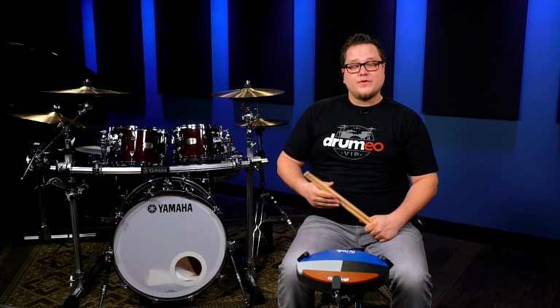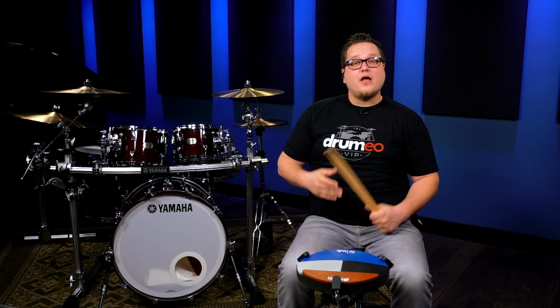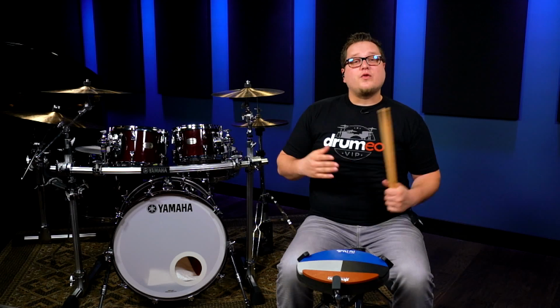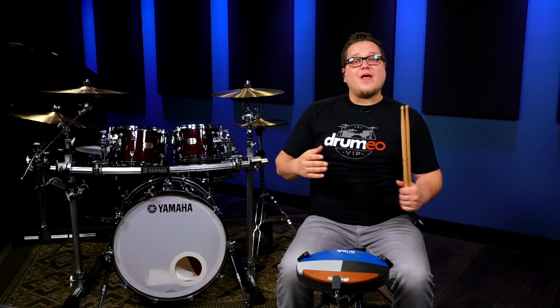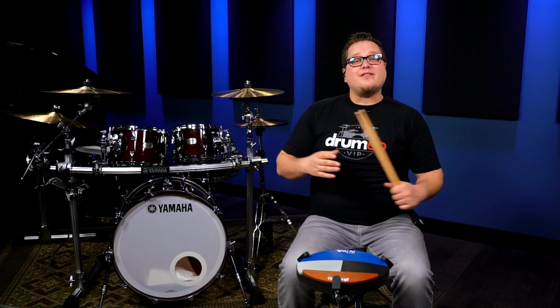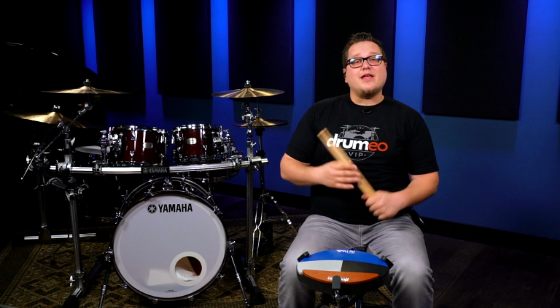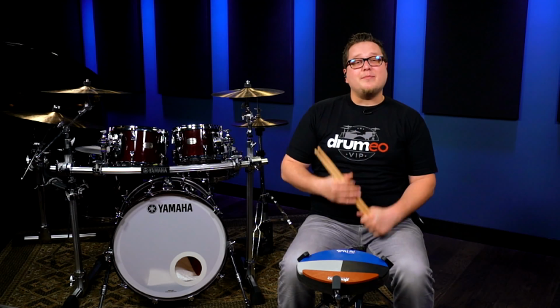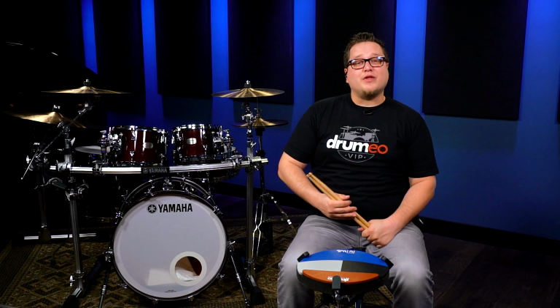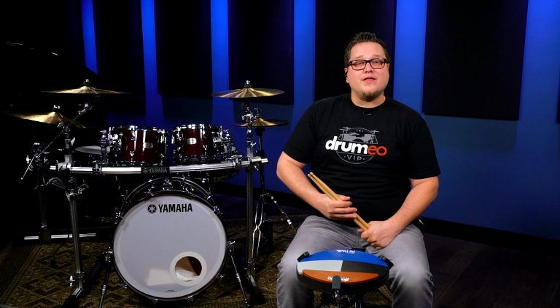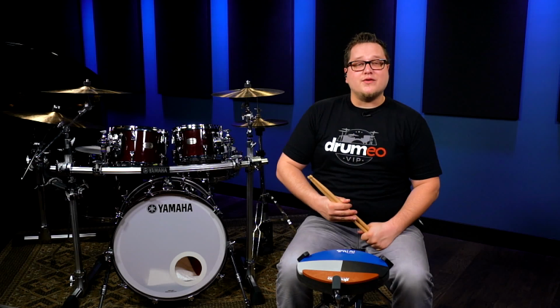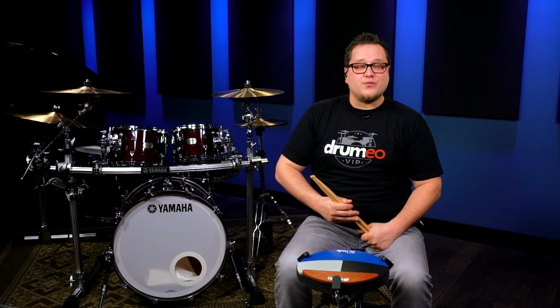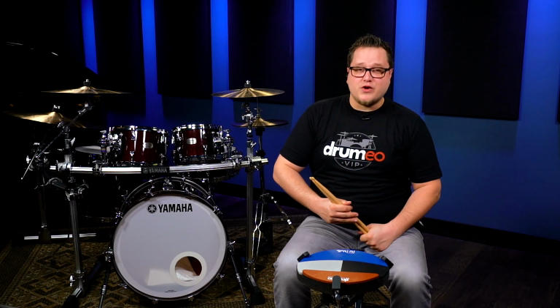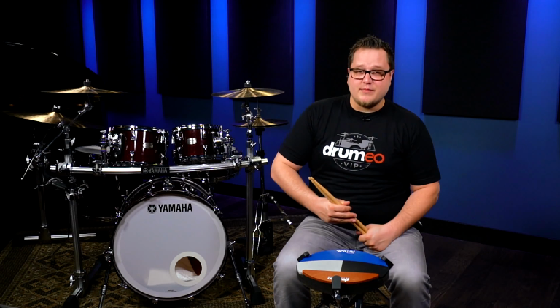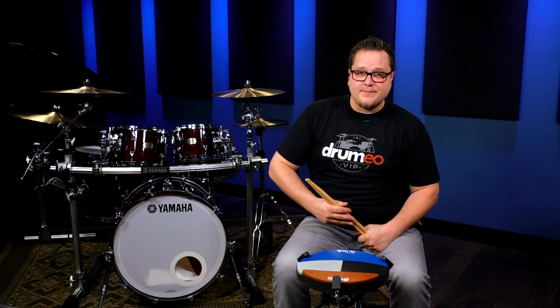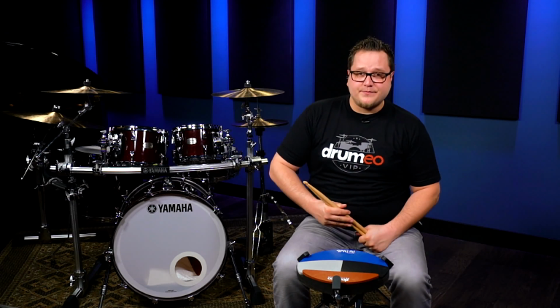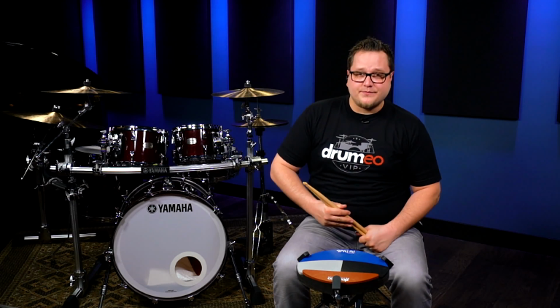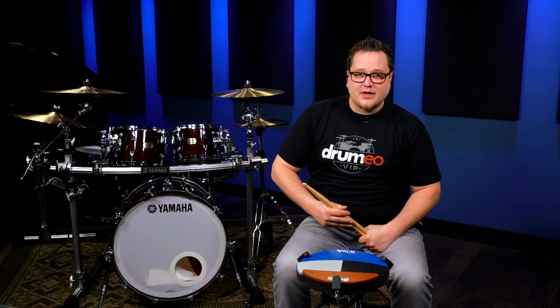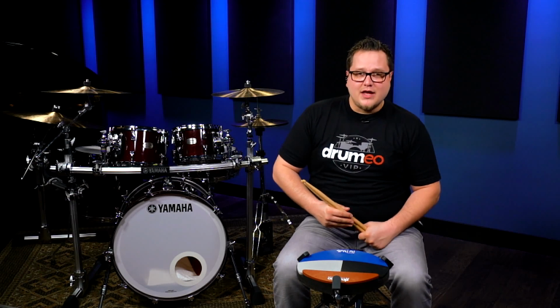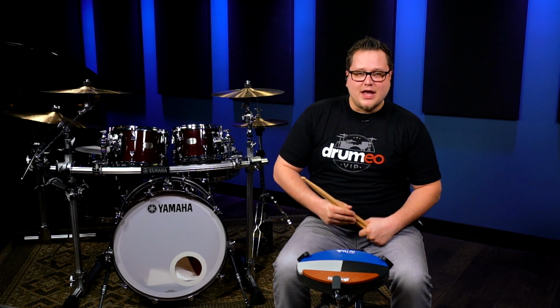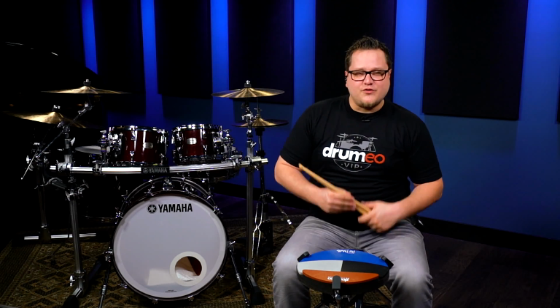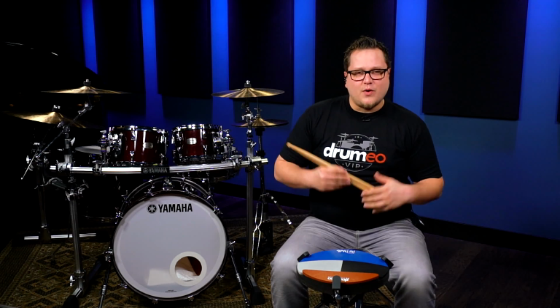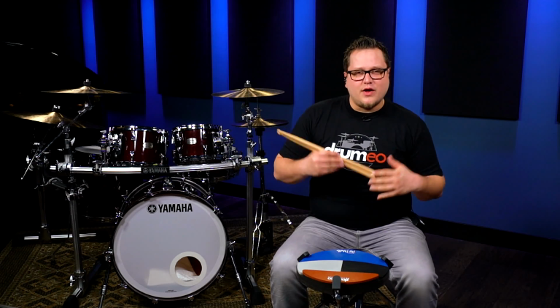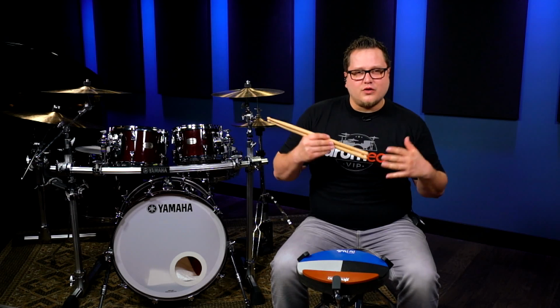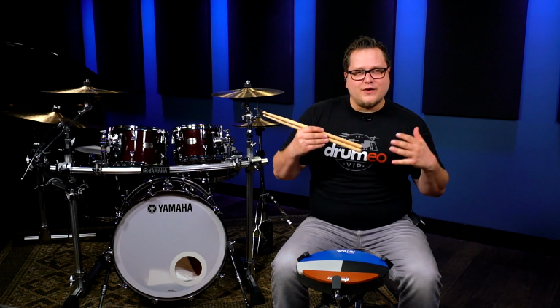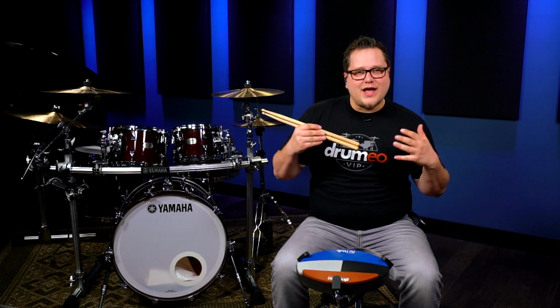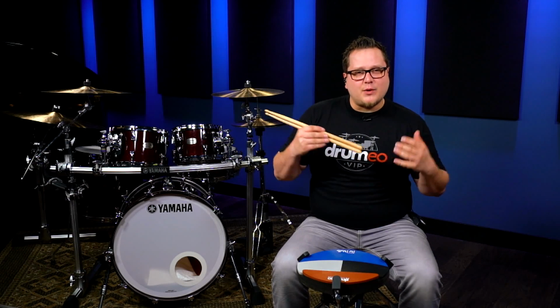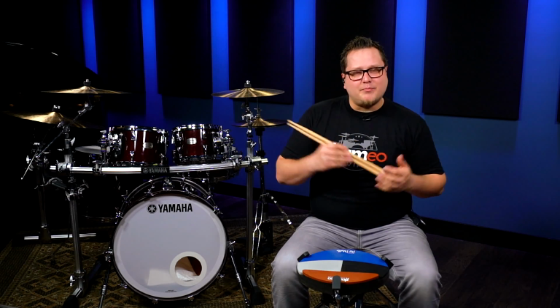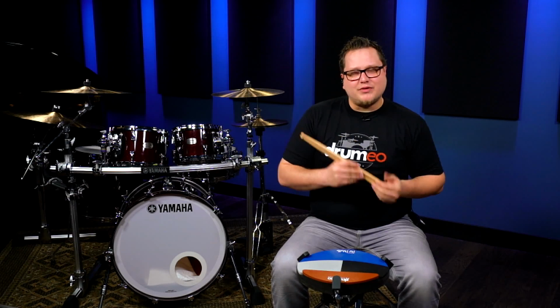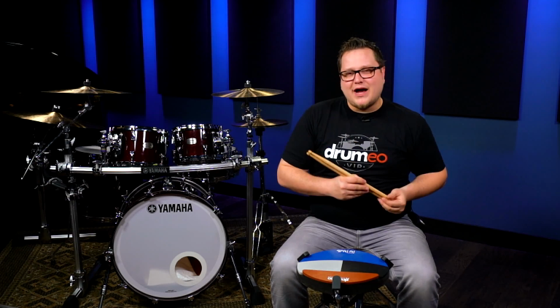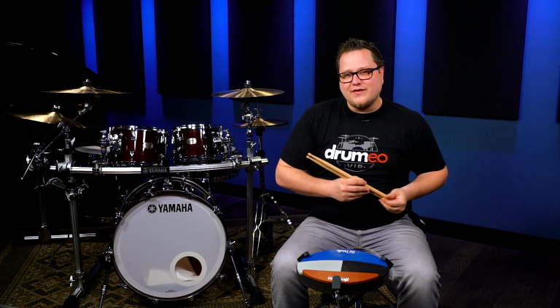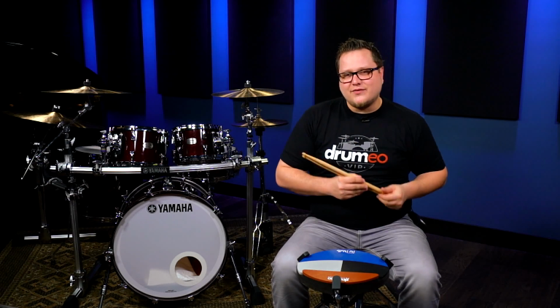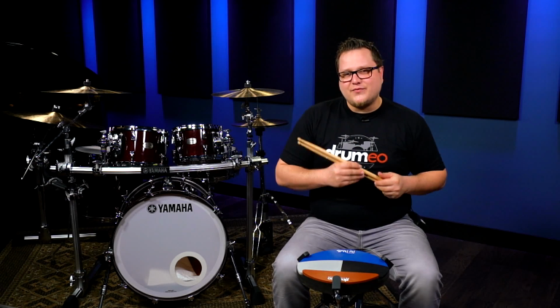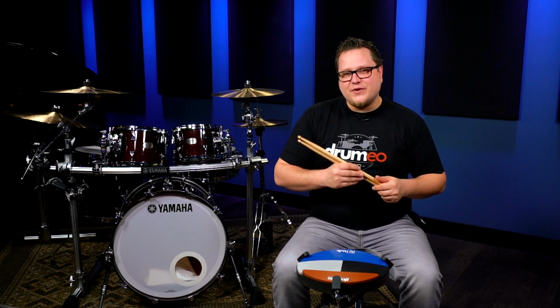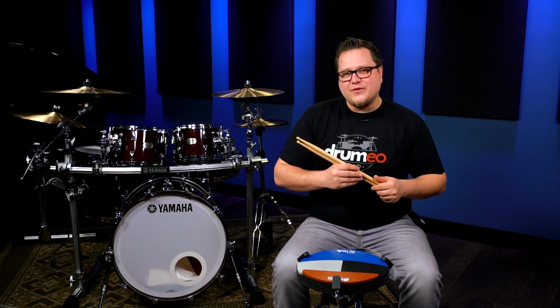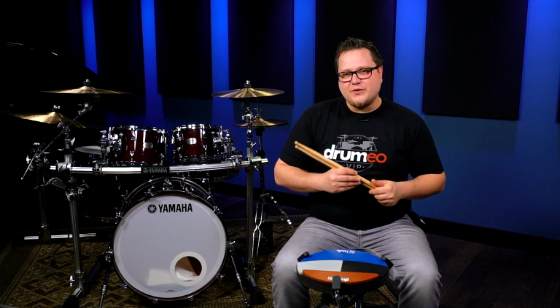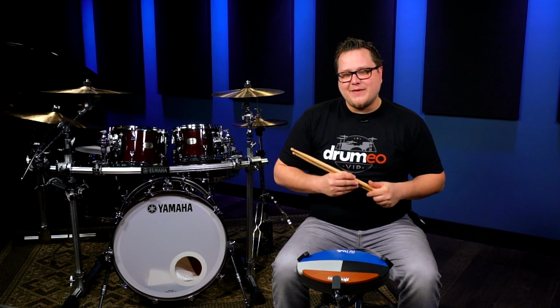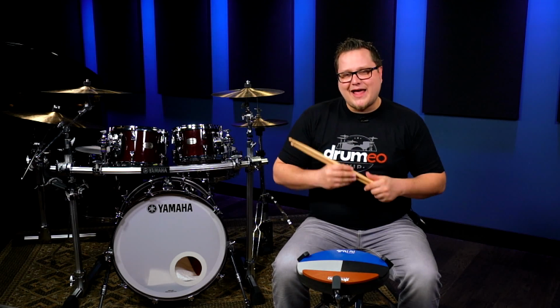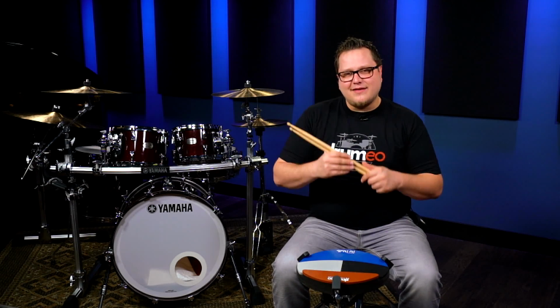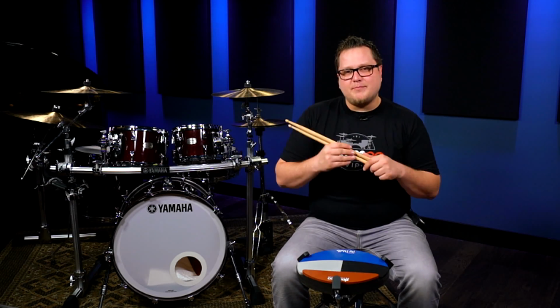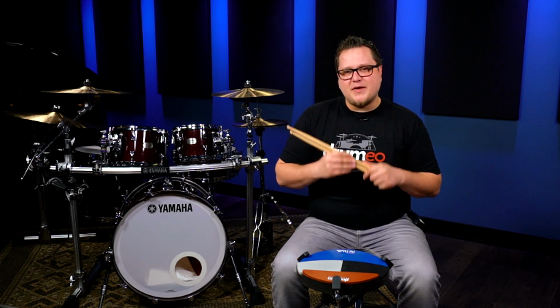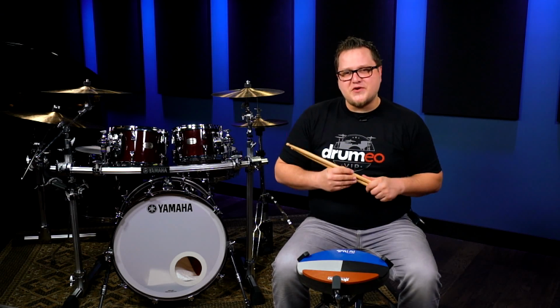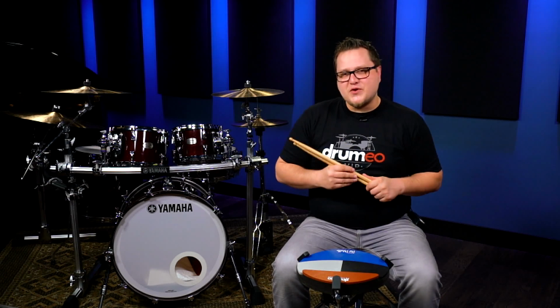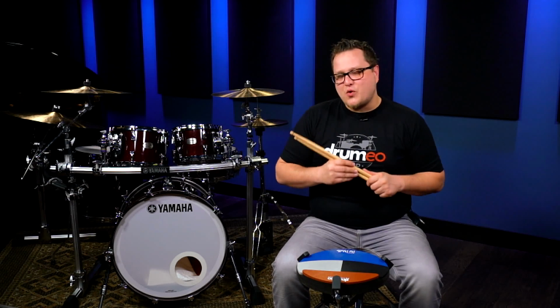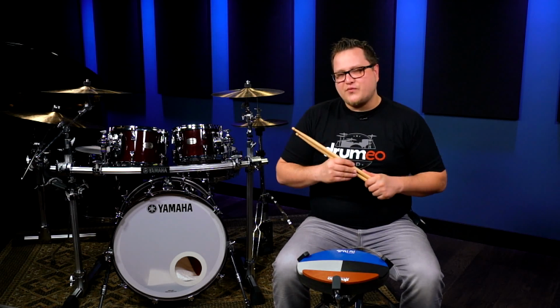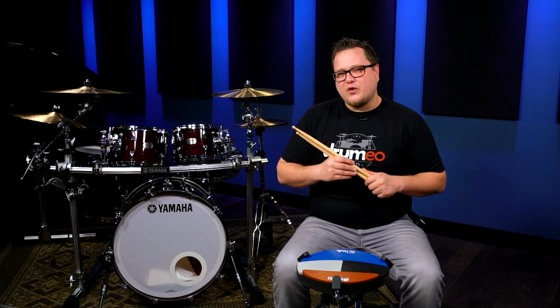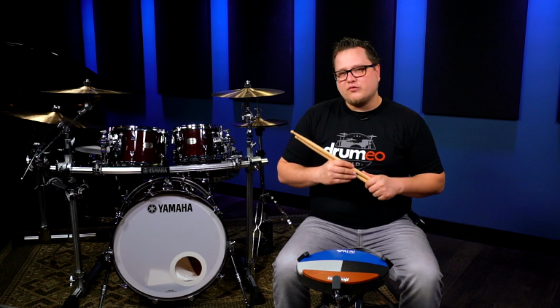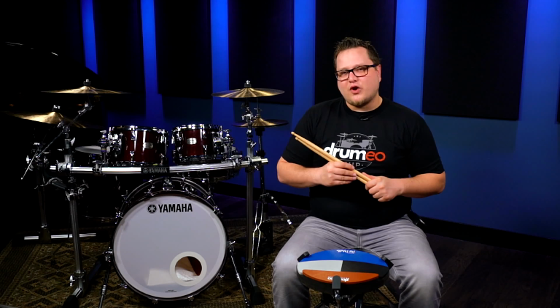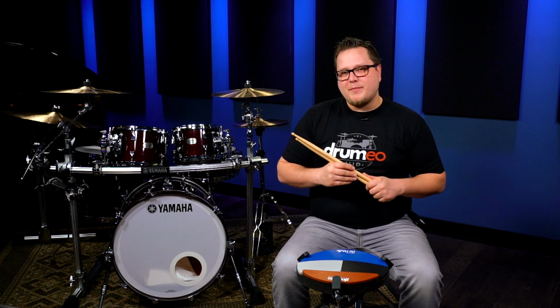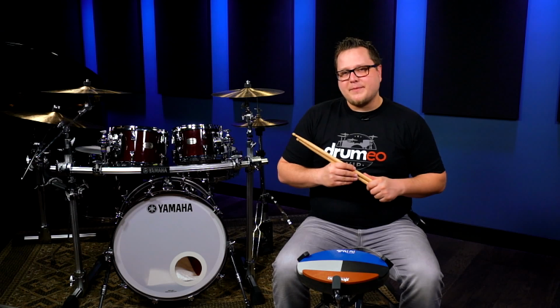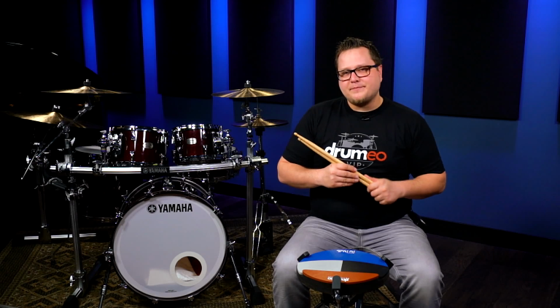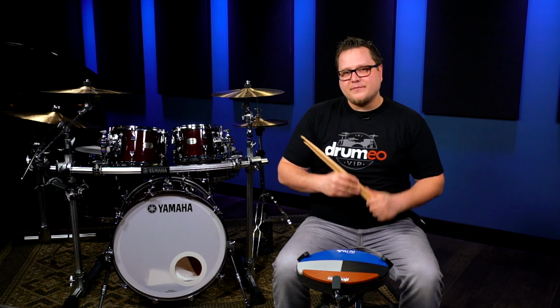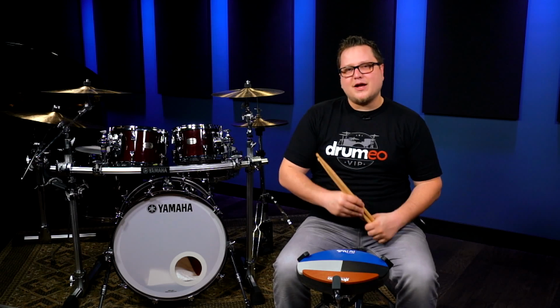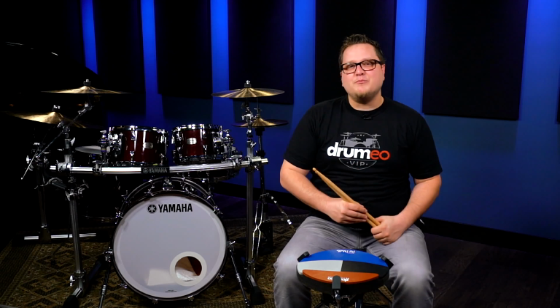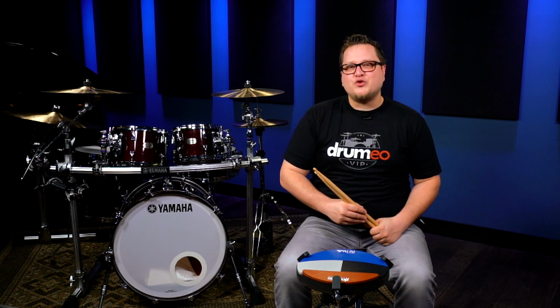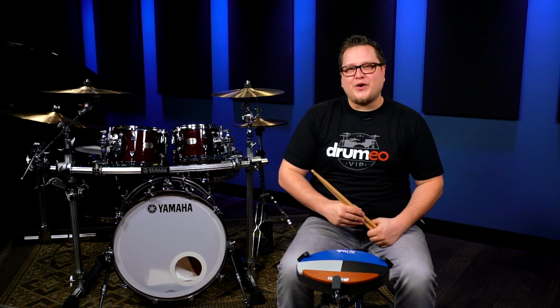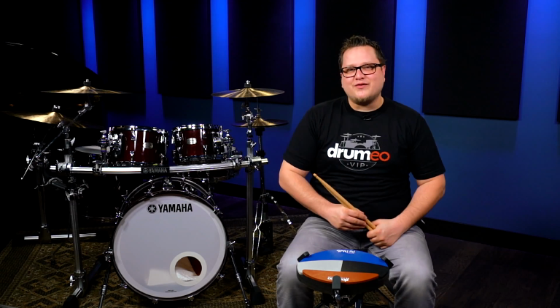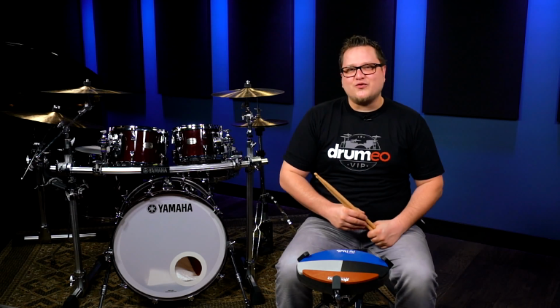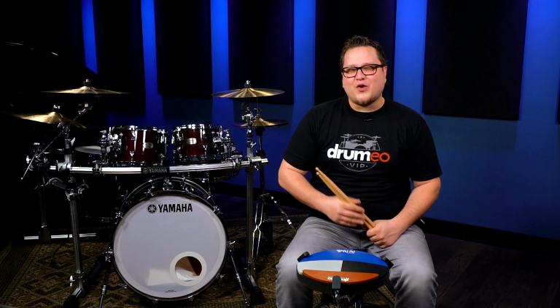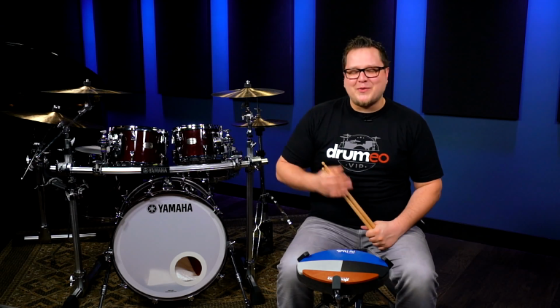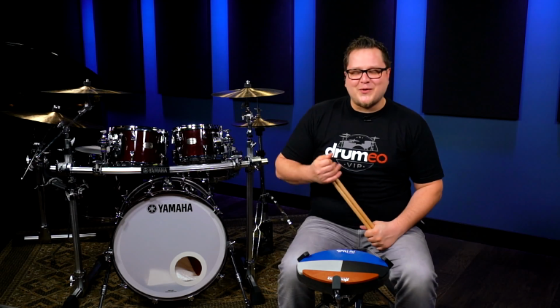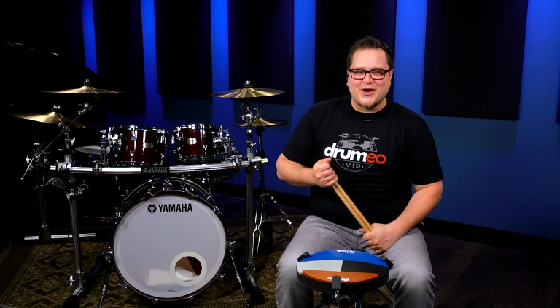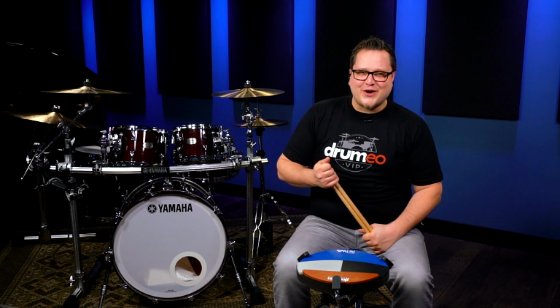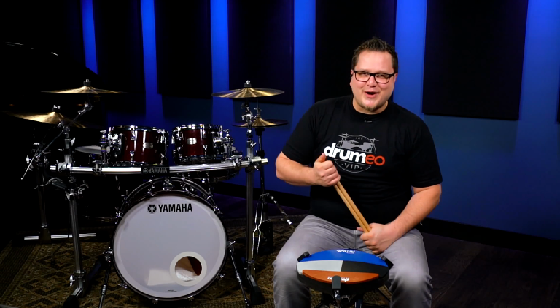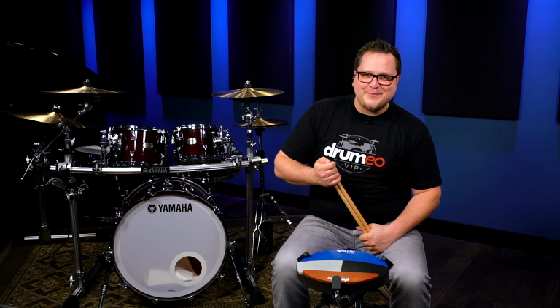So that's how you play this rudiment. If you want to learn how to apply this further and to better your overall drumming, come join us at Drumeo.com.